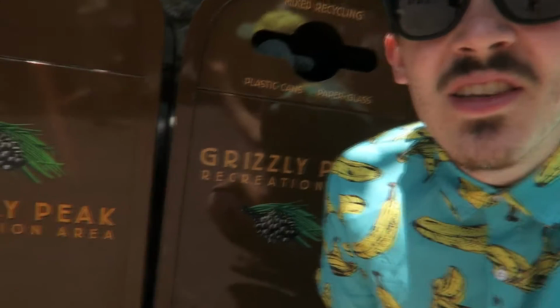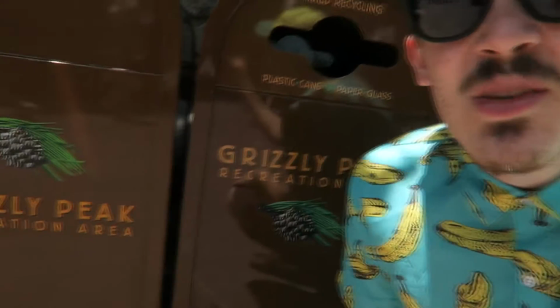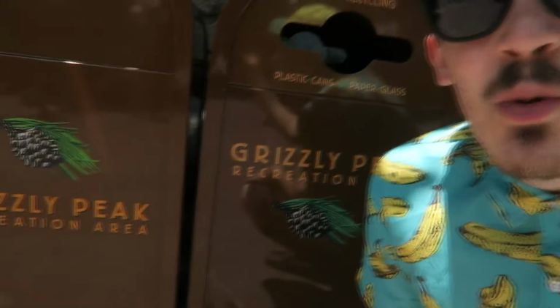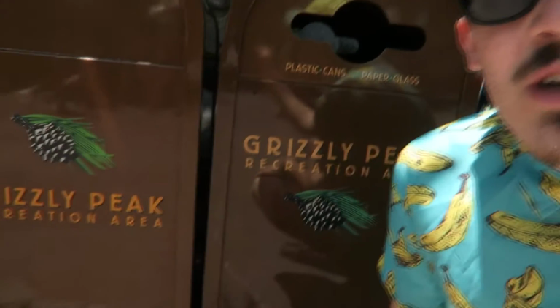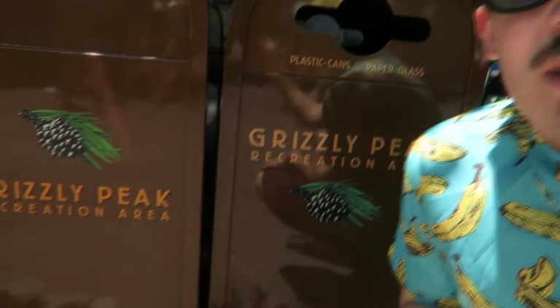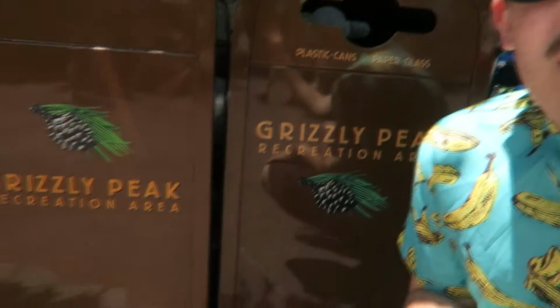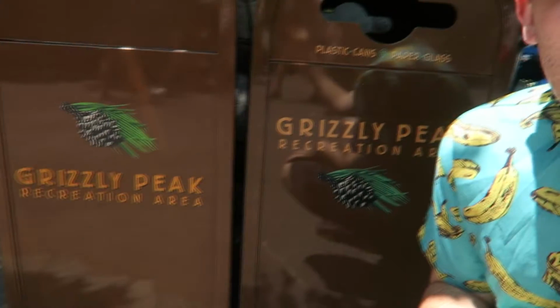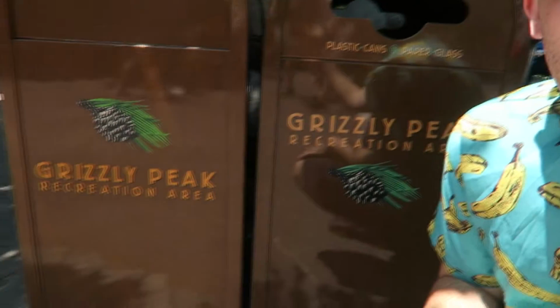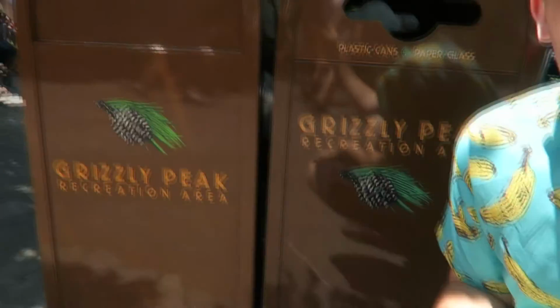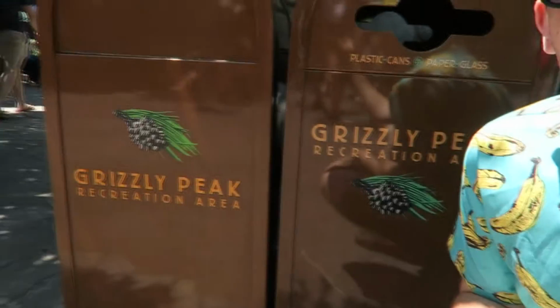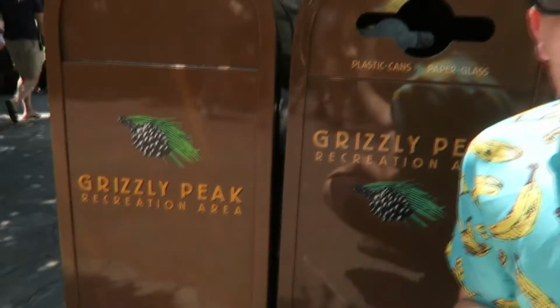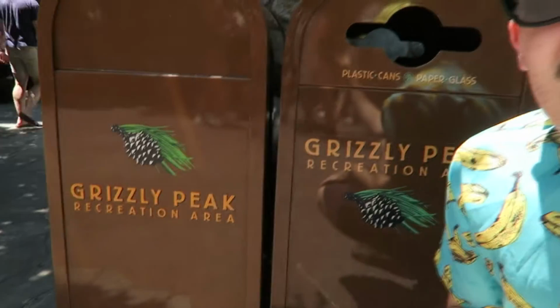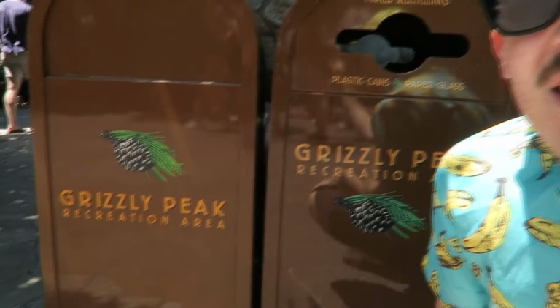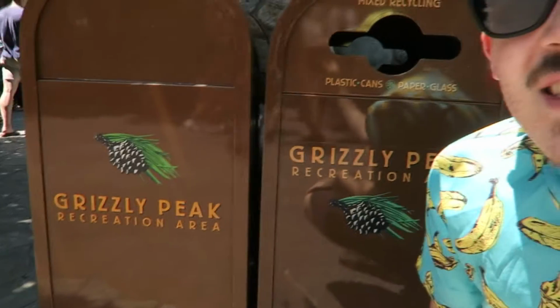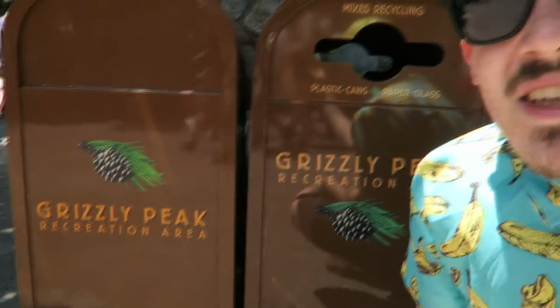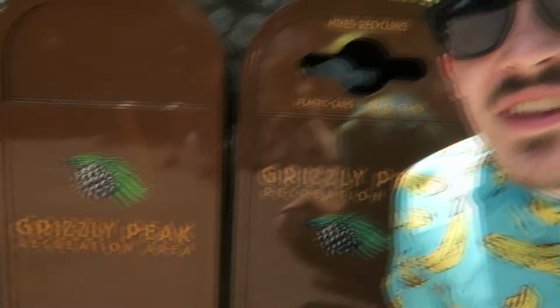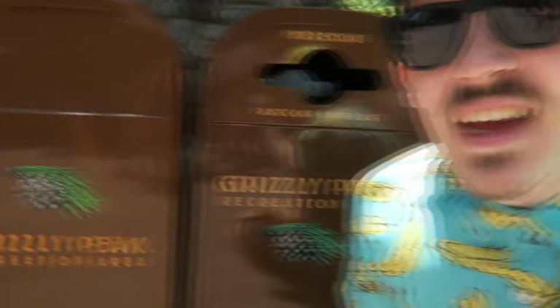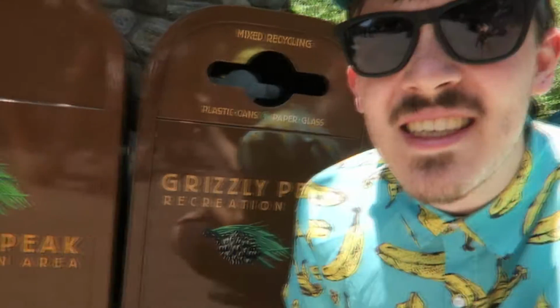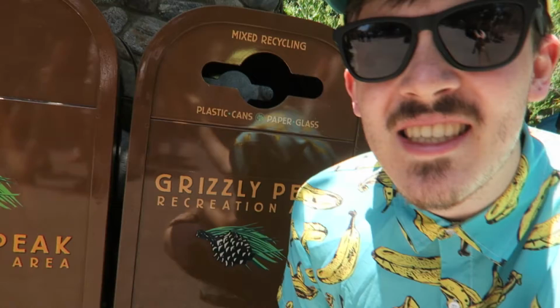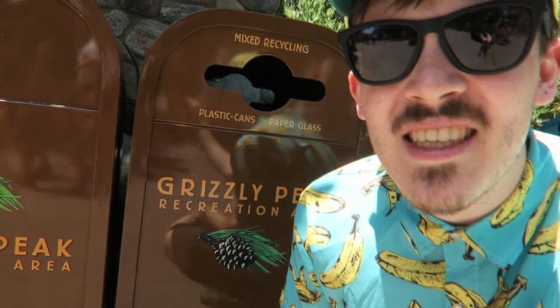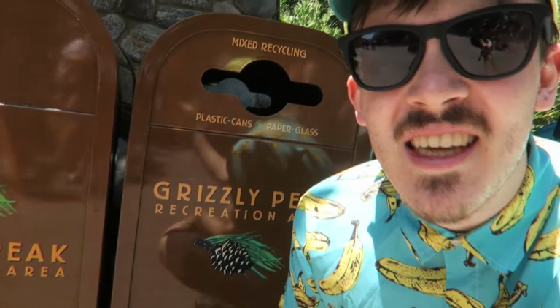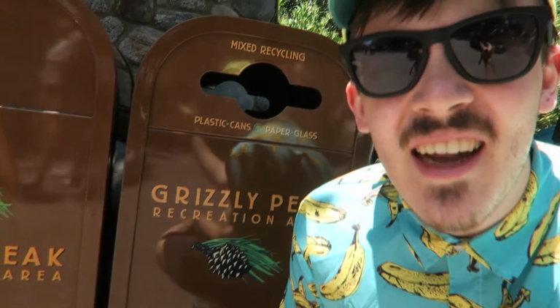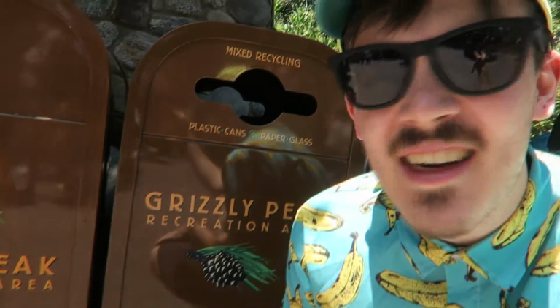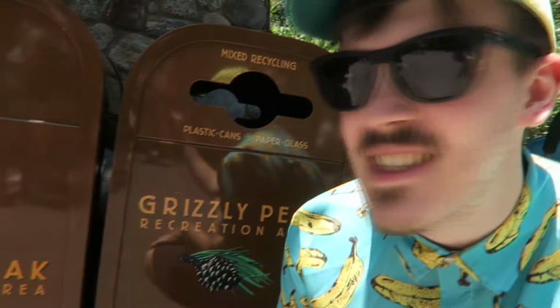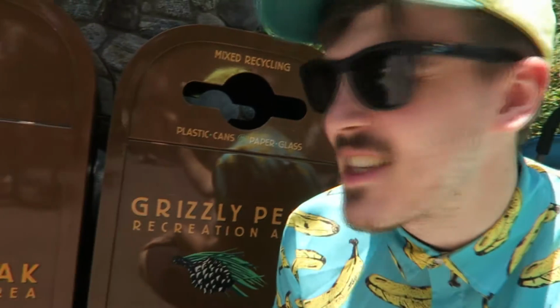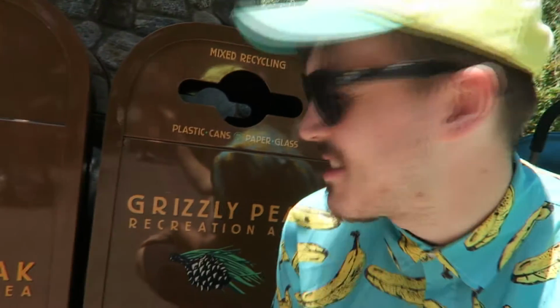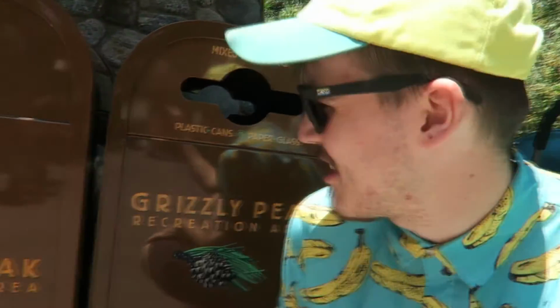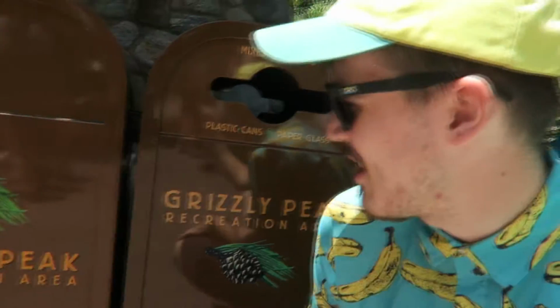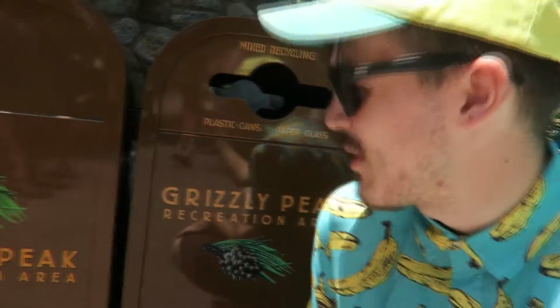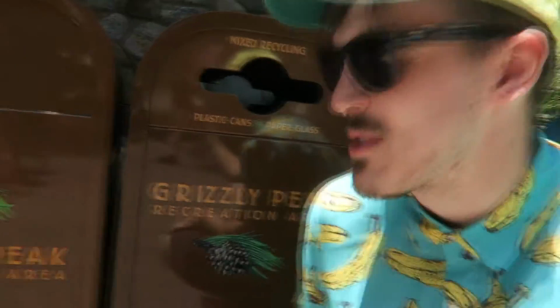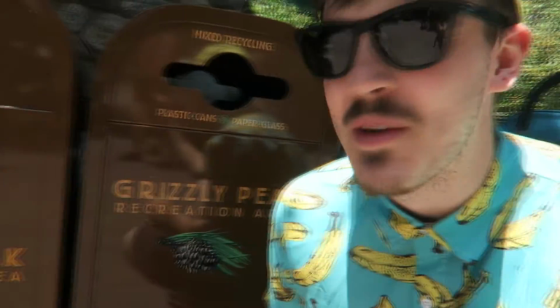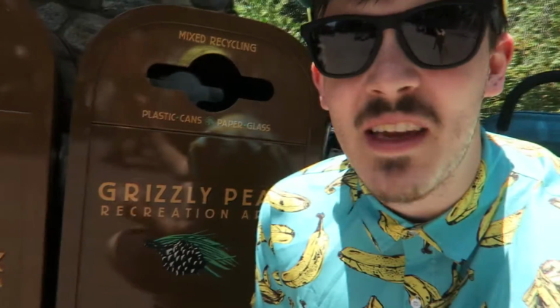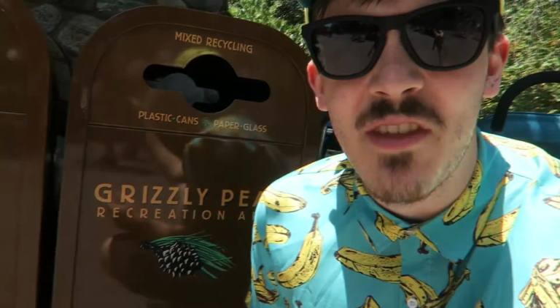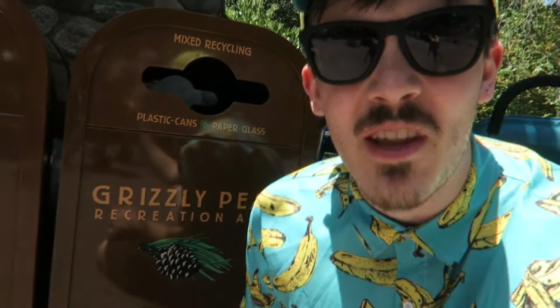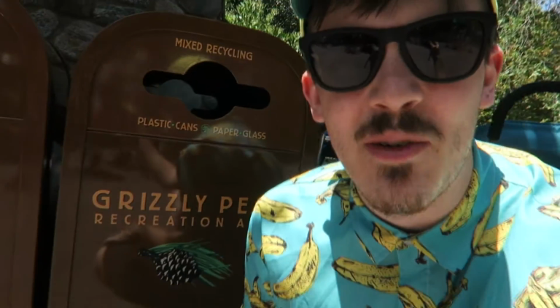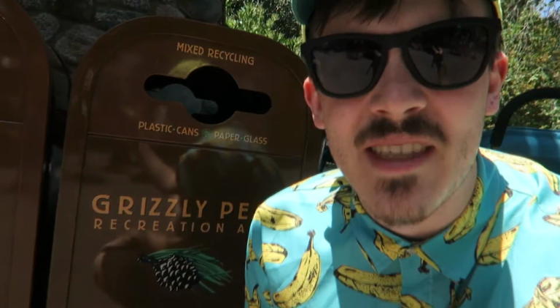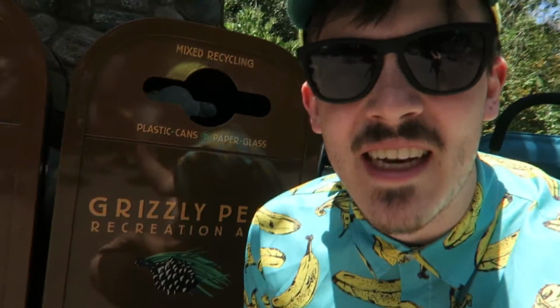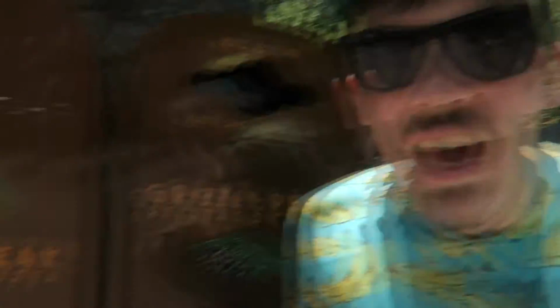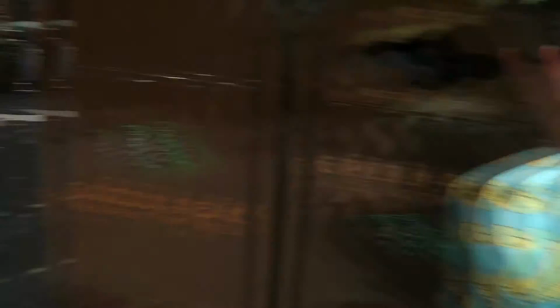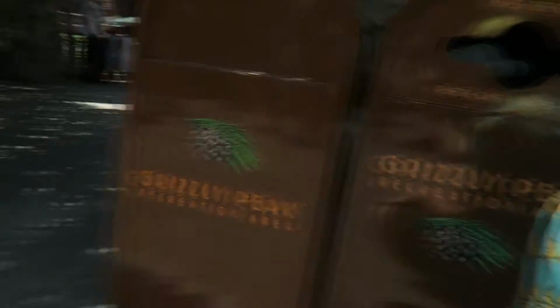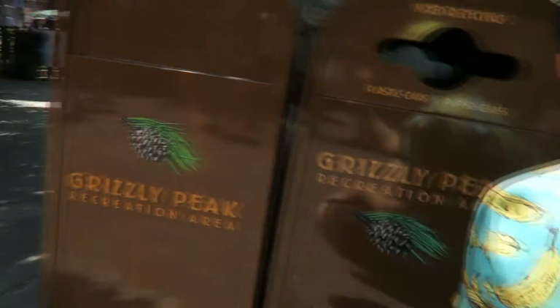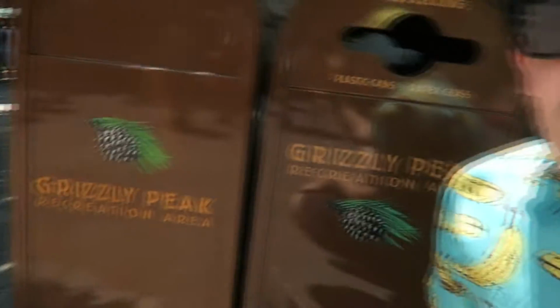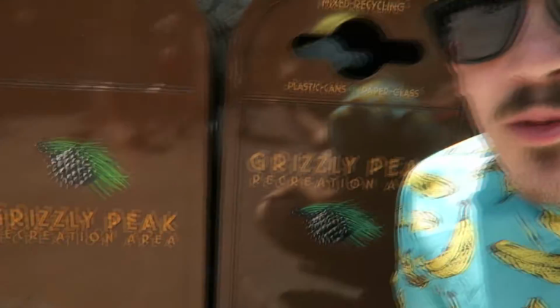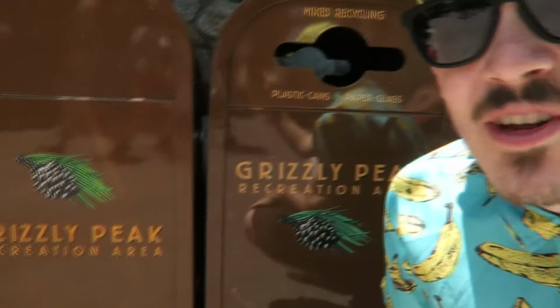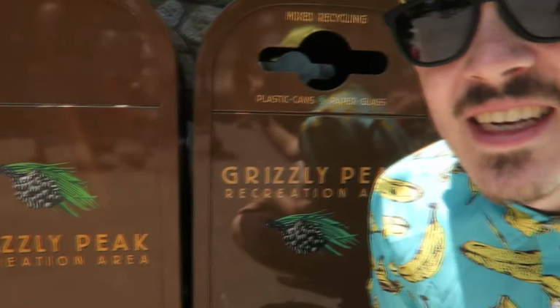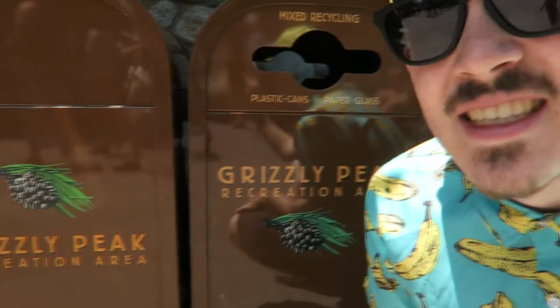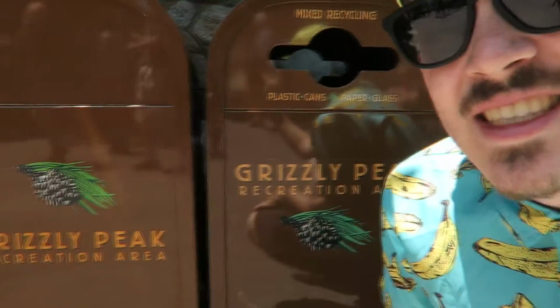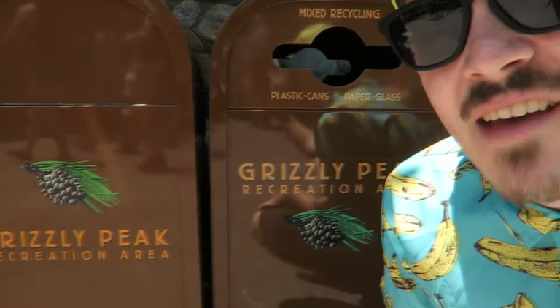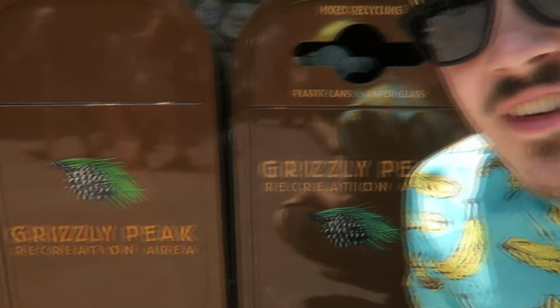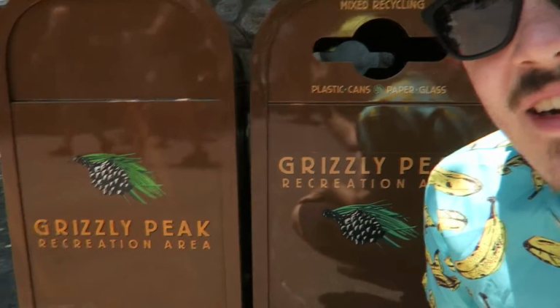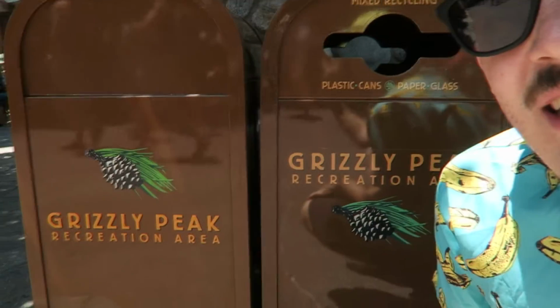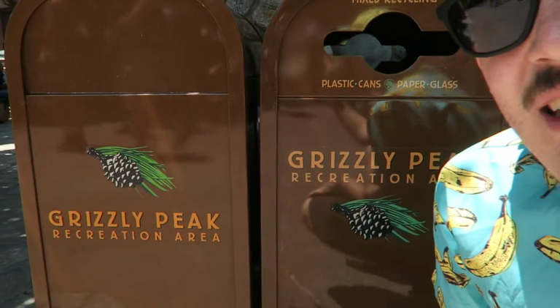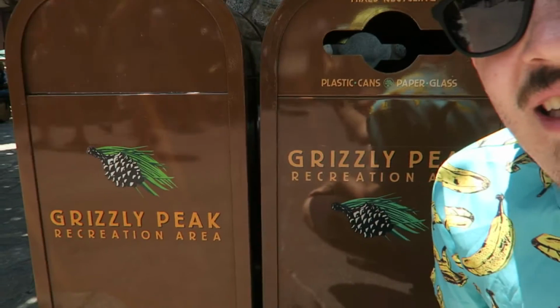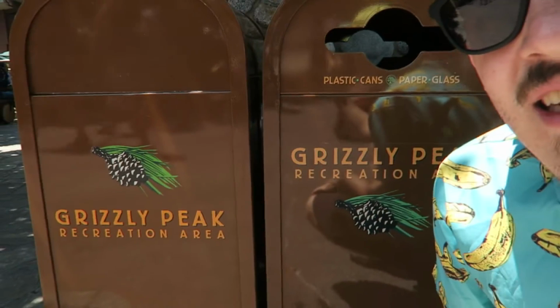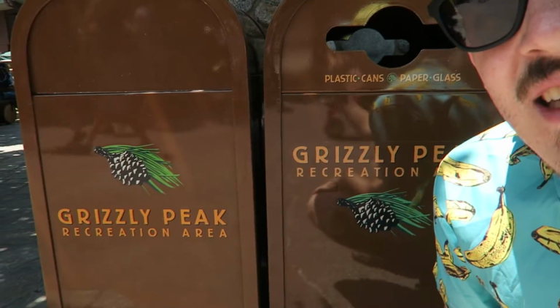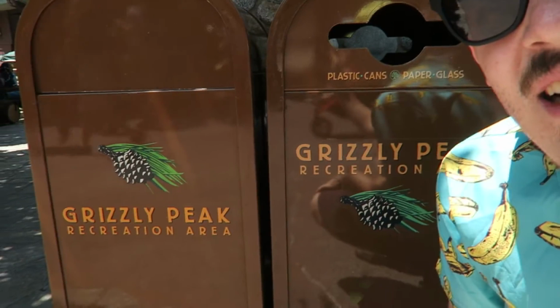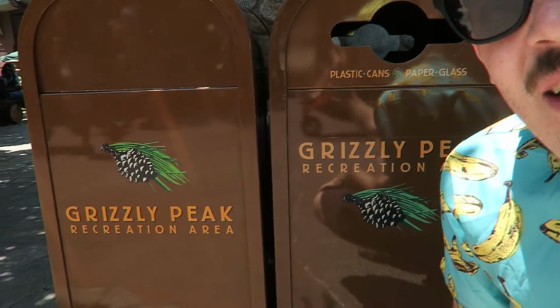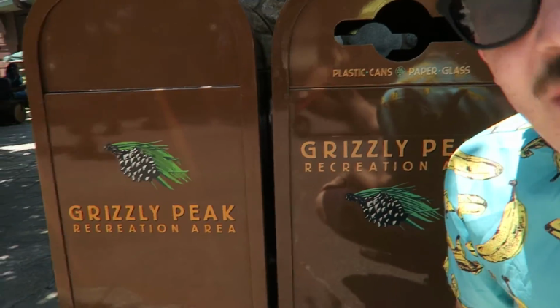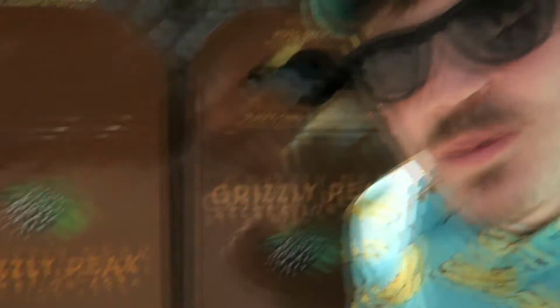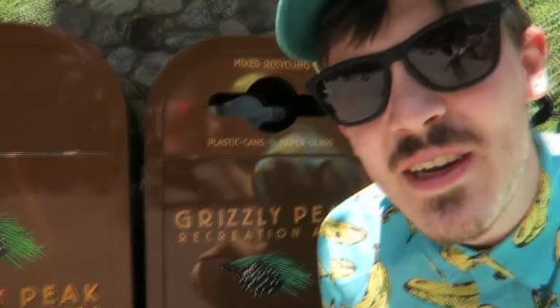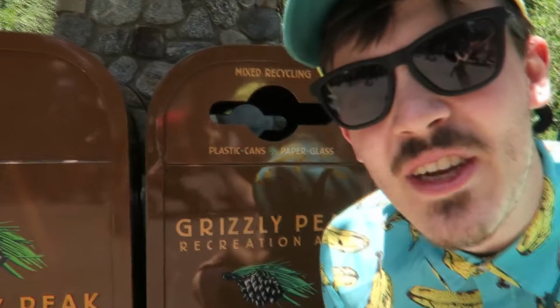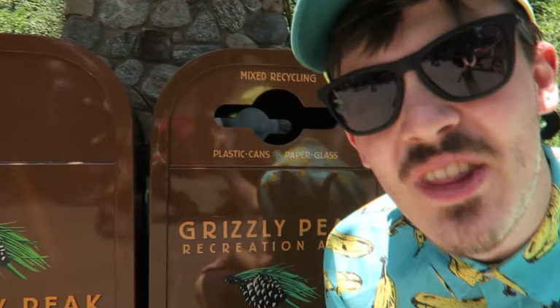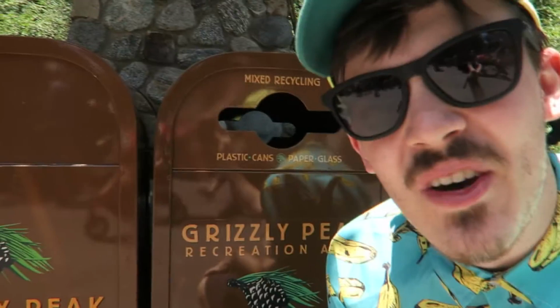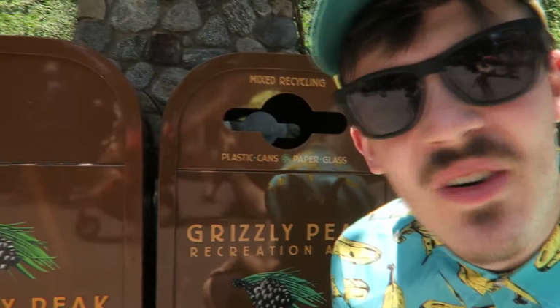Some more Grizzly Peak ones — still nice, not as good as the other ones. I gave the main ones a nine; these are more like a seven. Pretty good though.